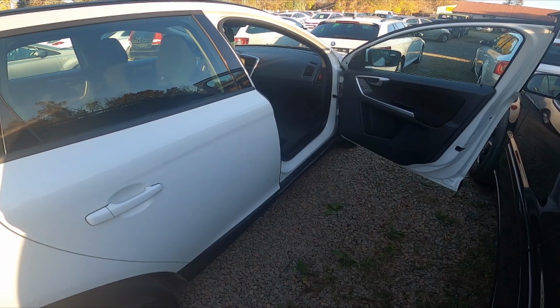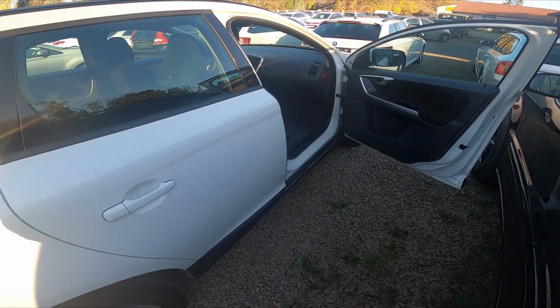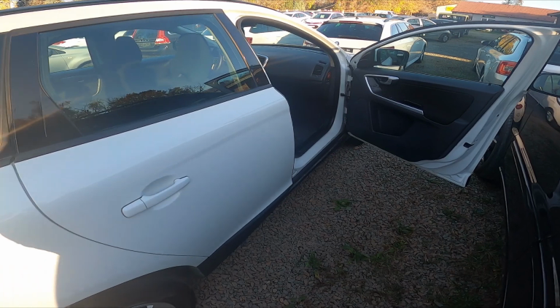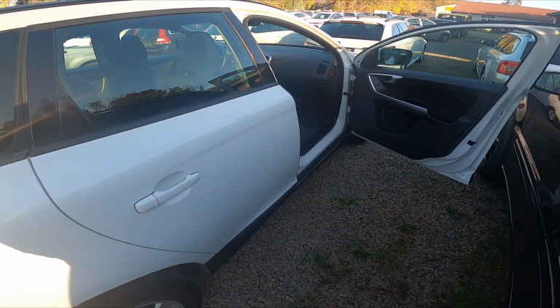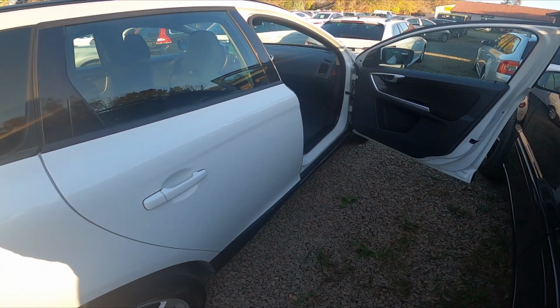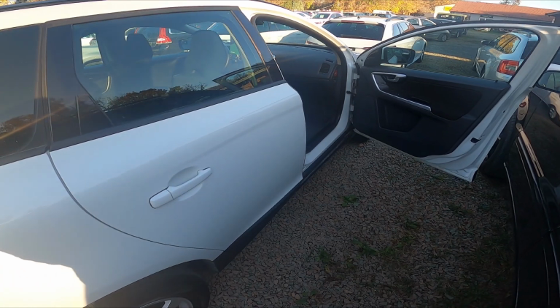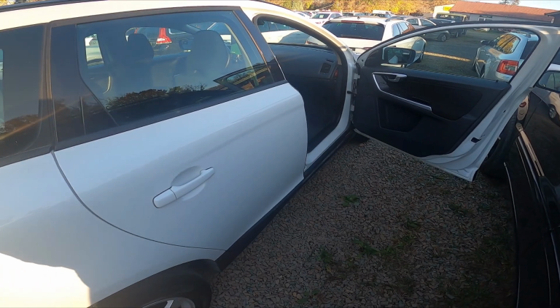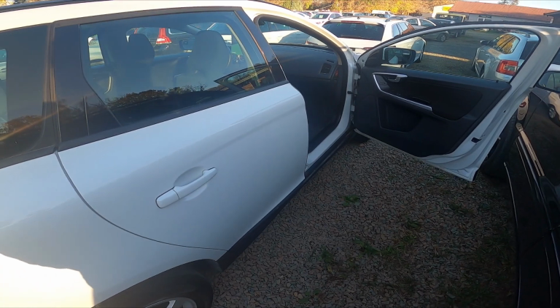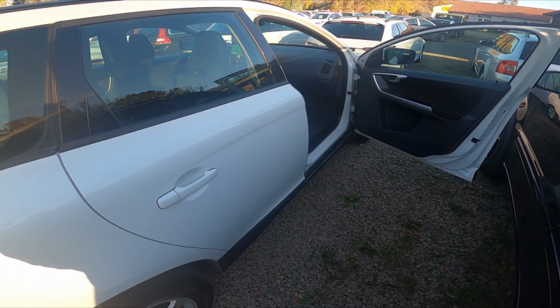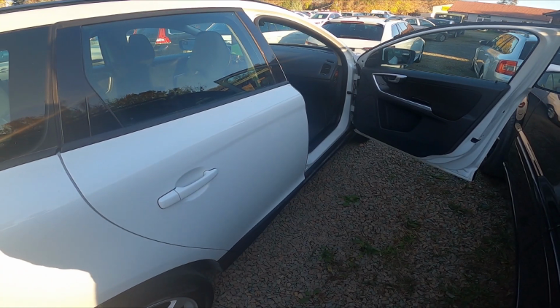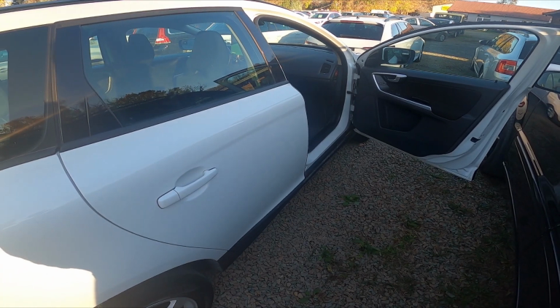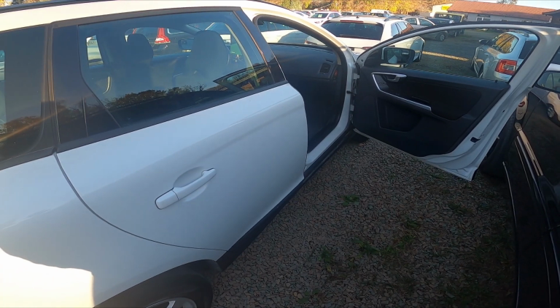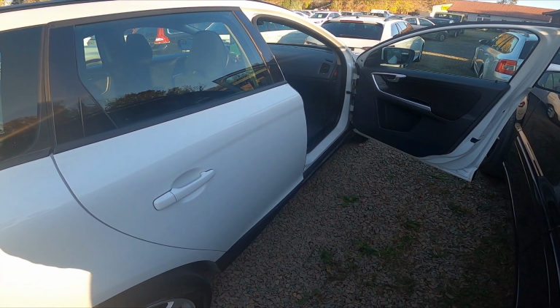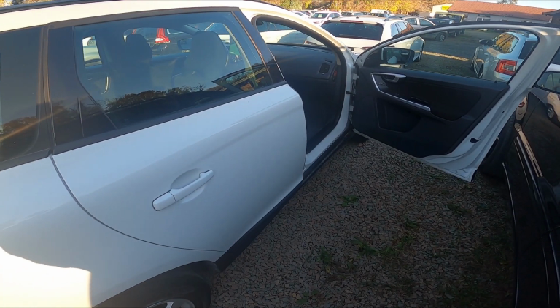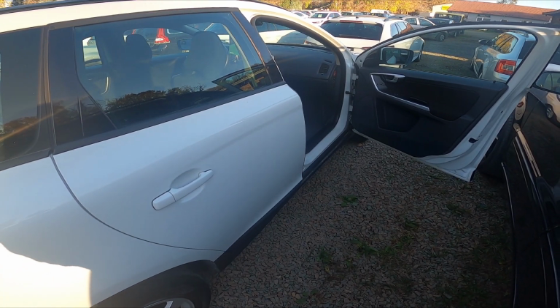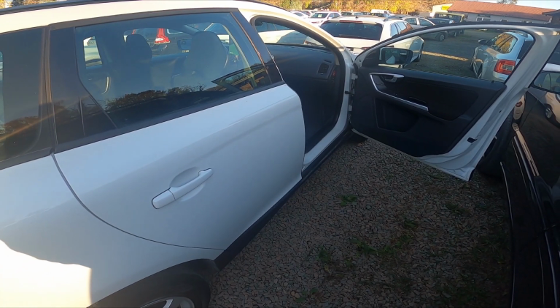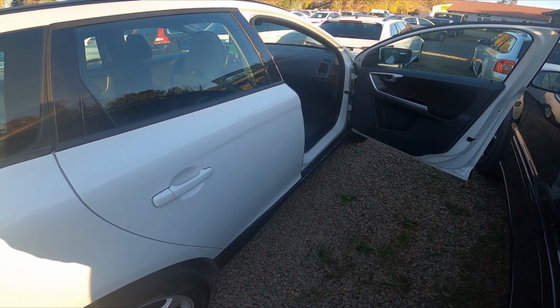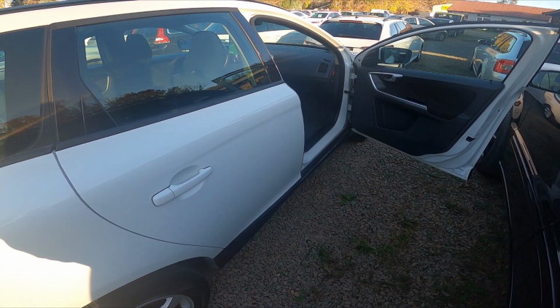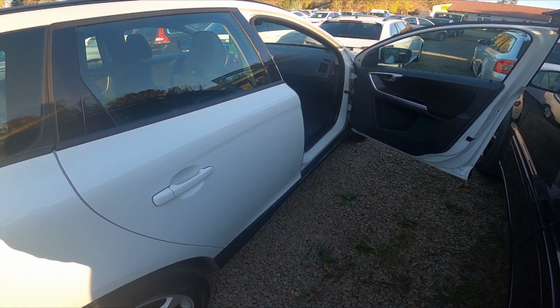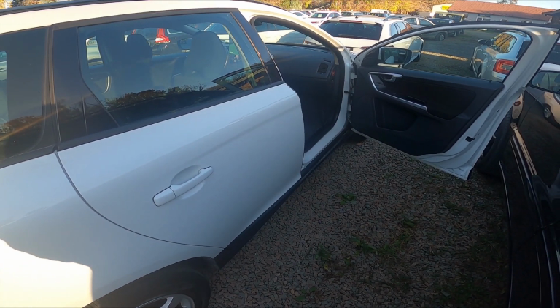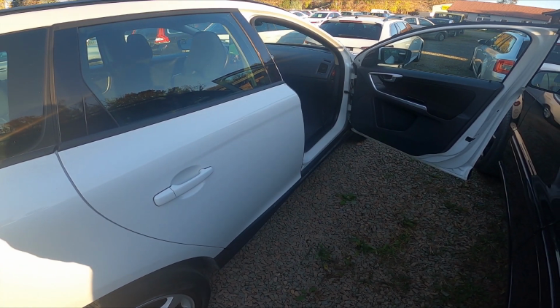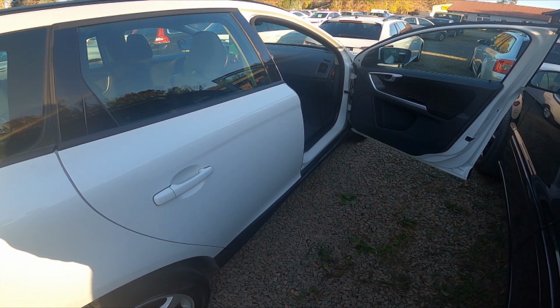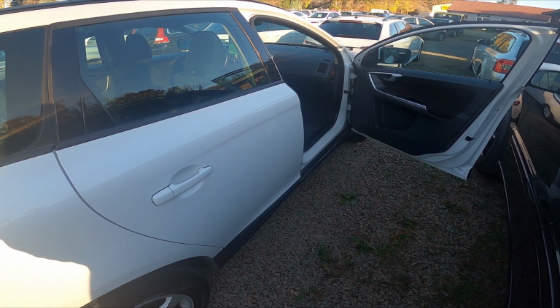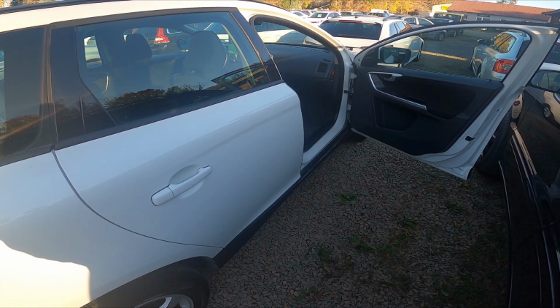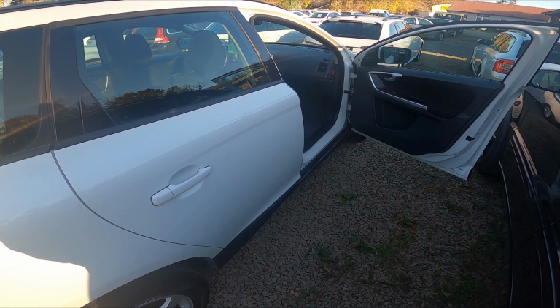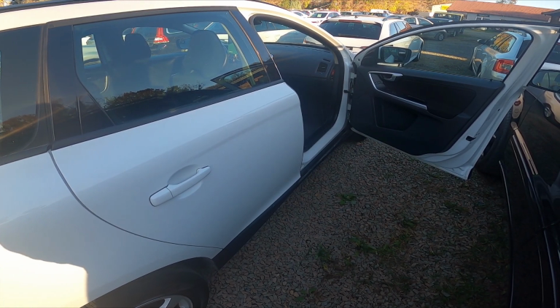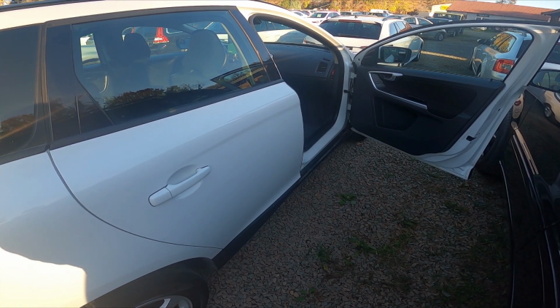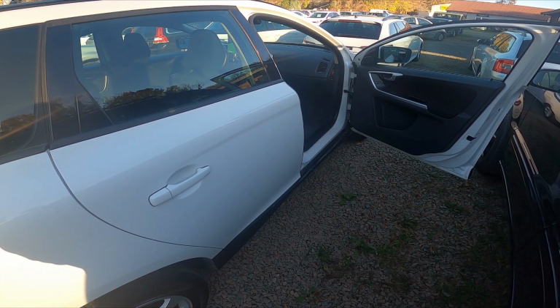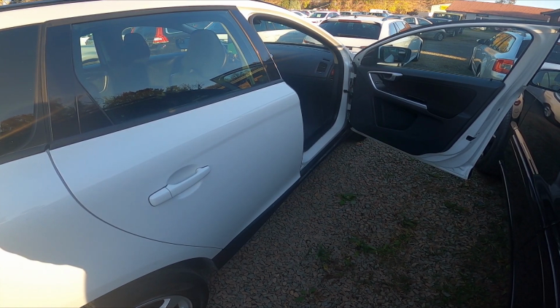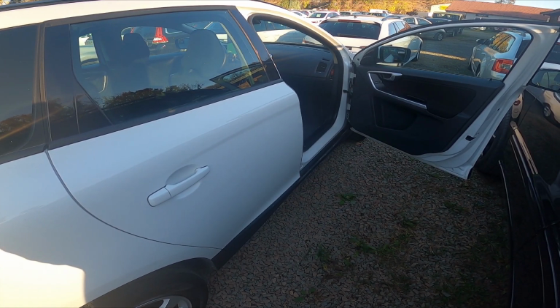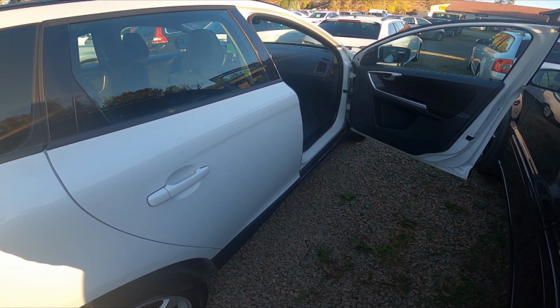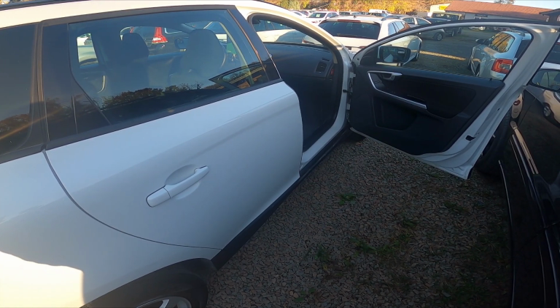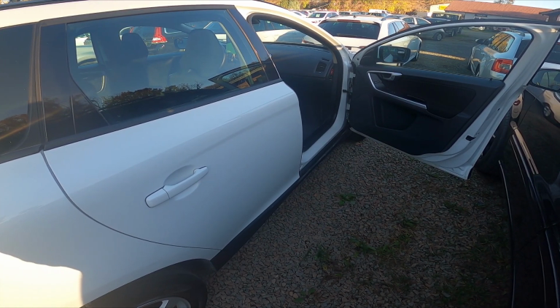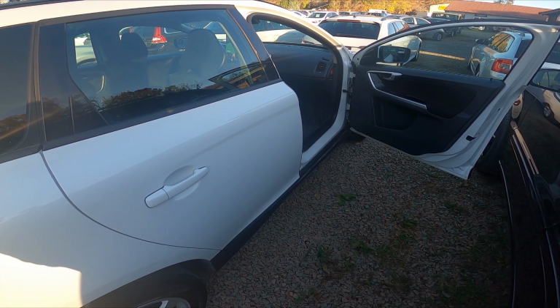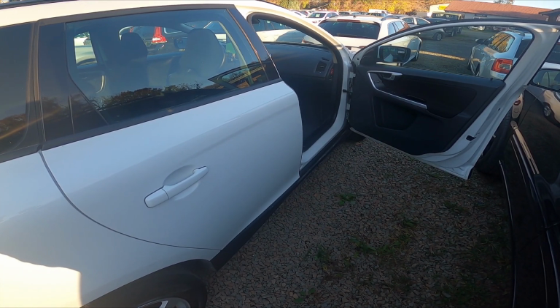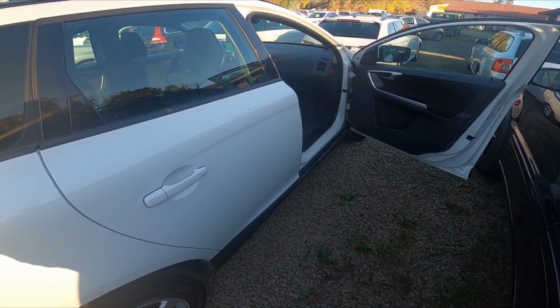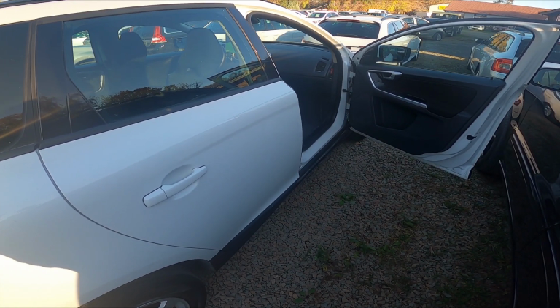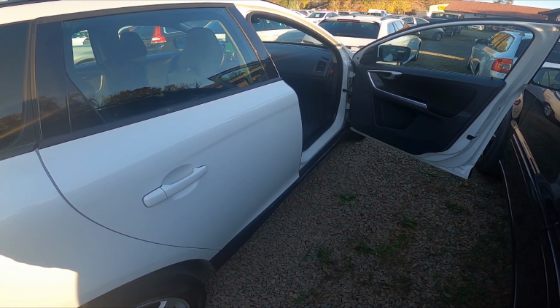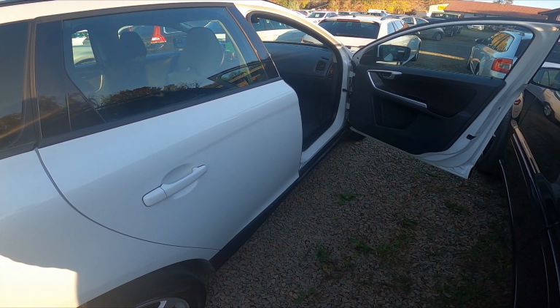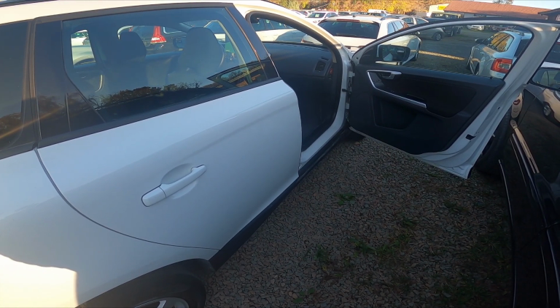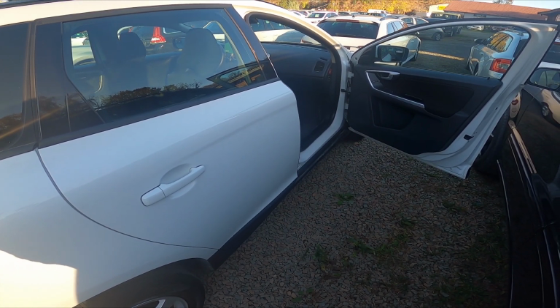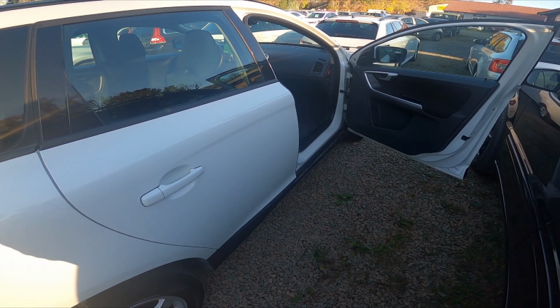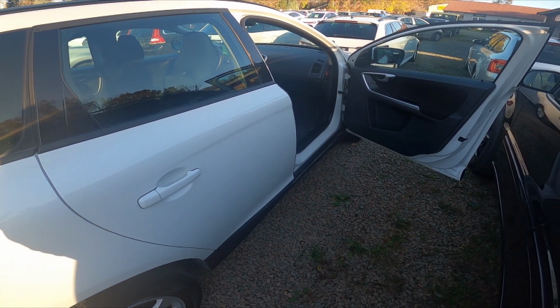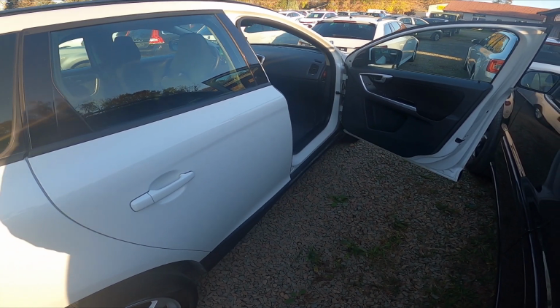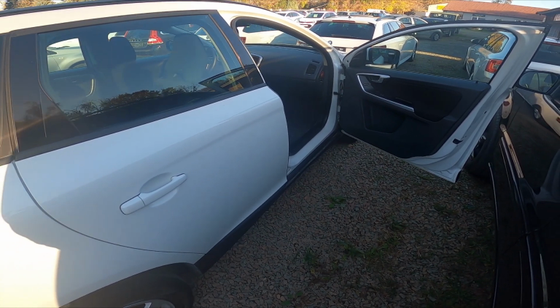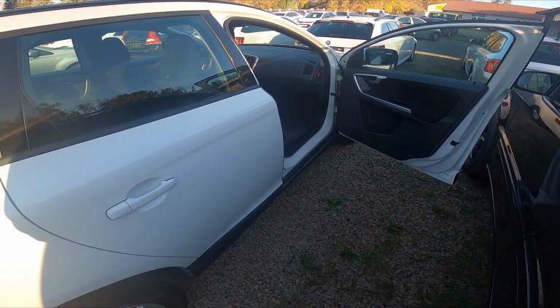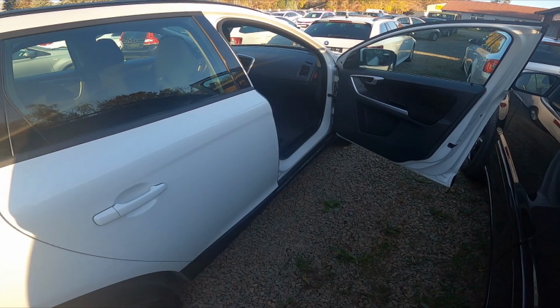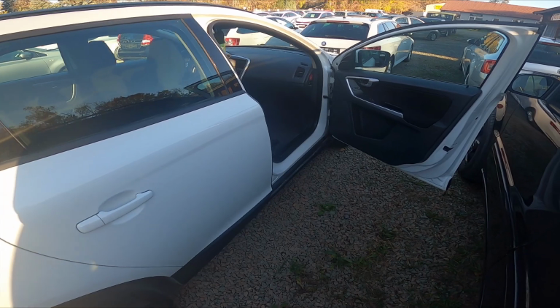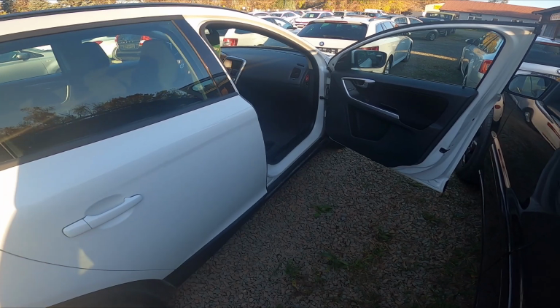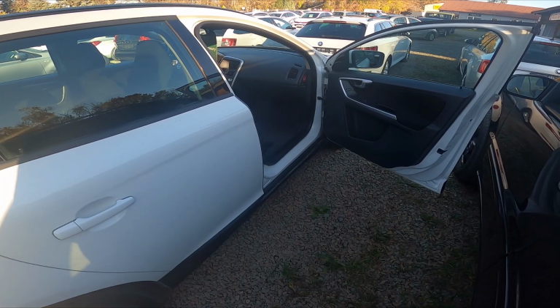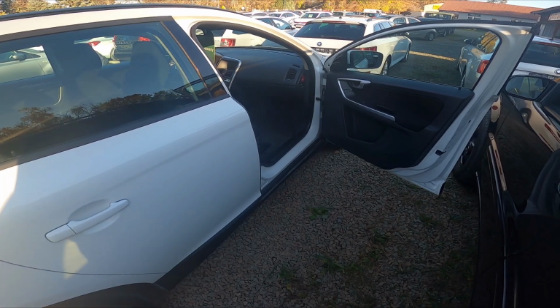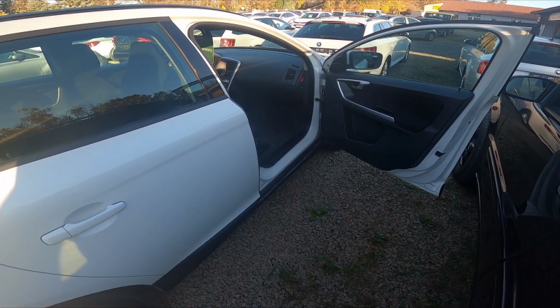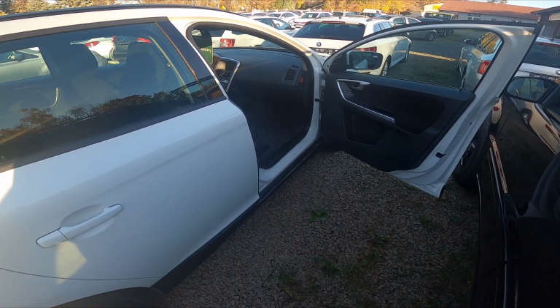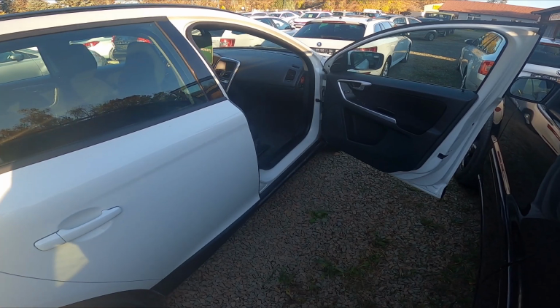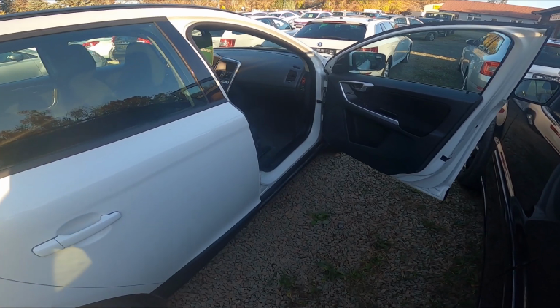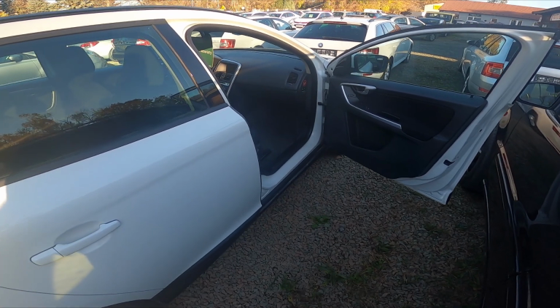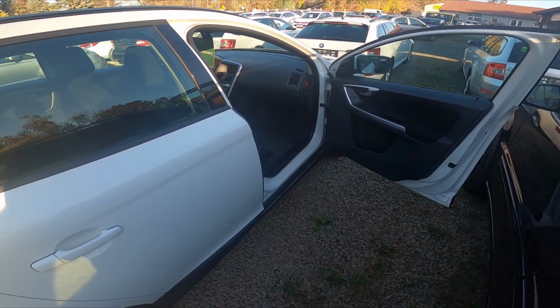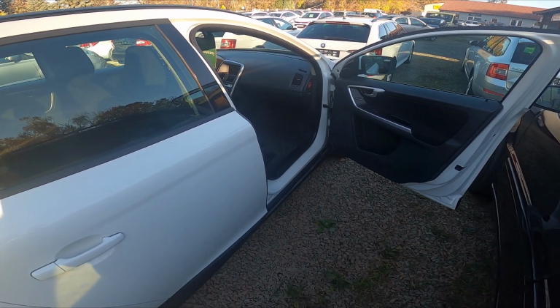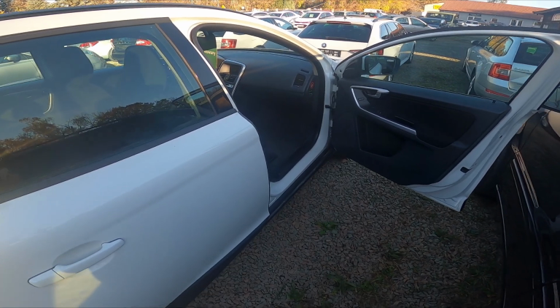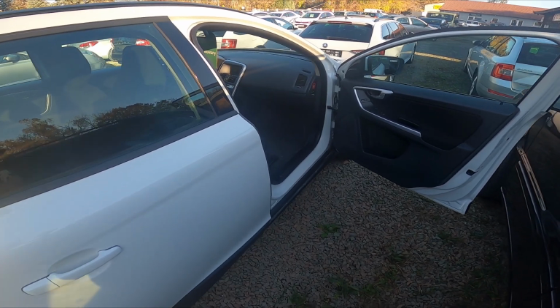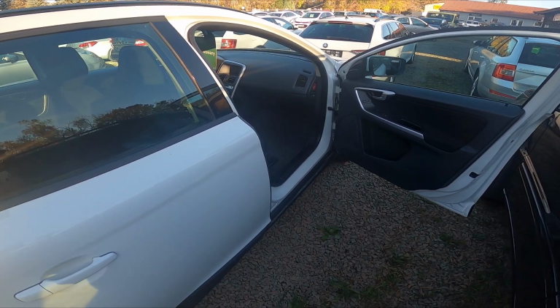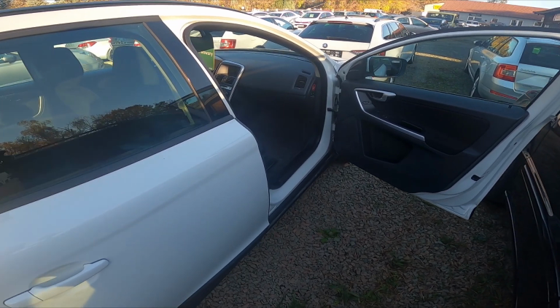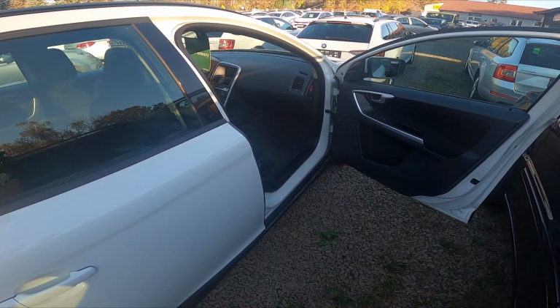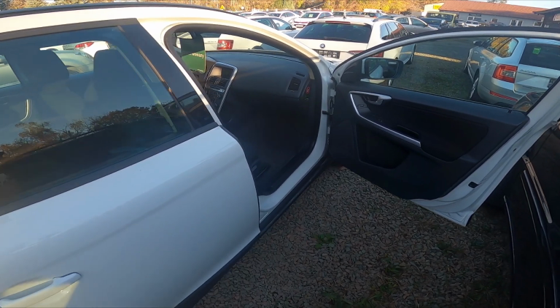Hello, in front of me I've got a Volvo XC60. In this video I'll show you how to enable and disable the passenger airbag.